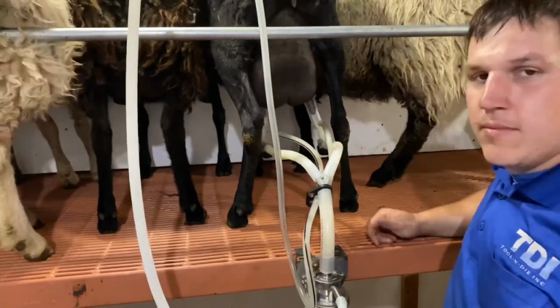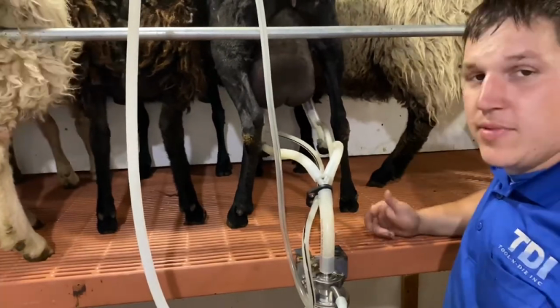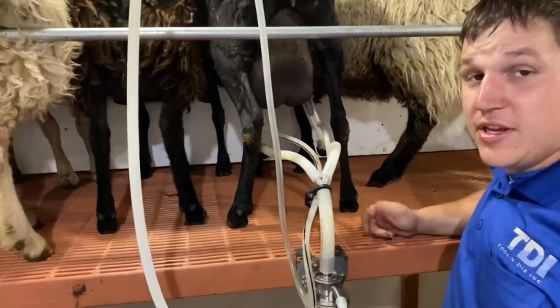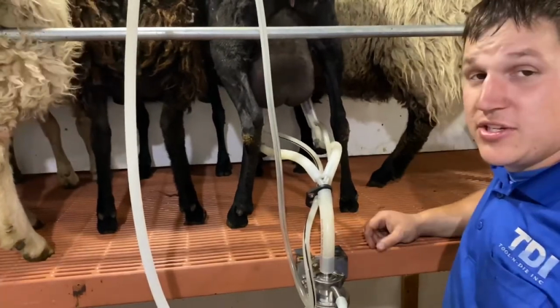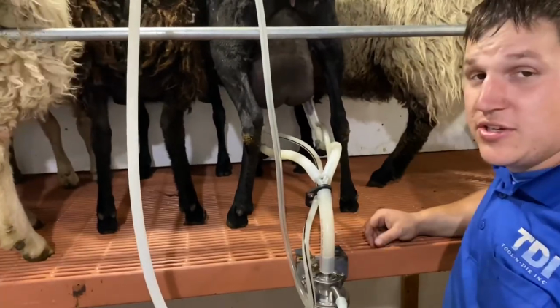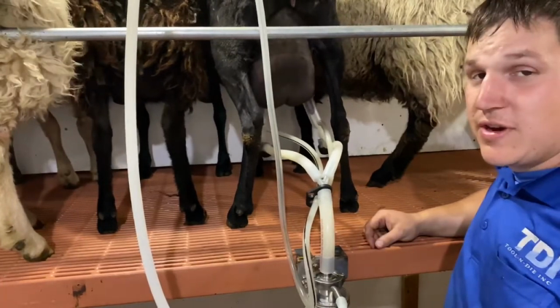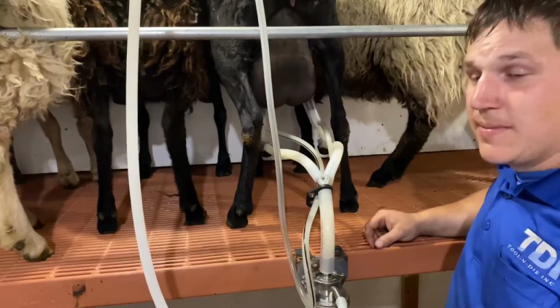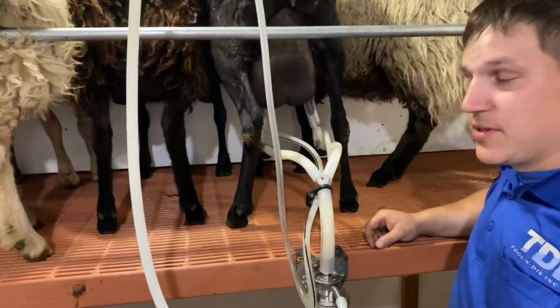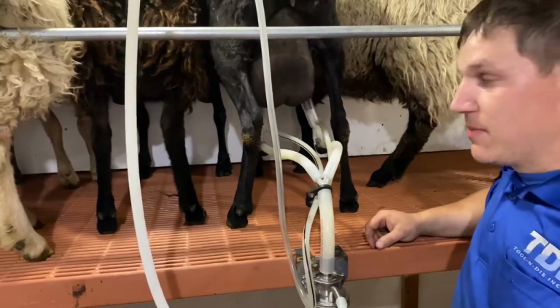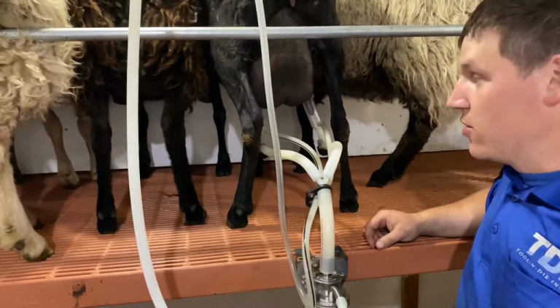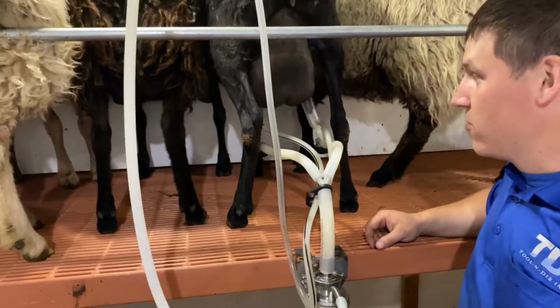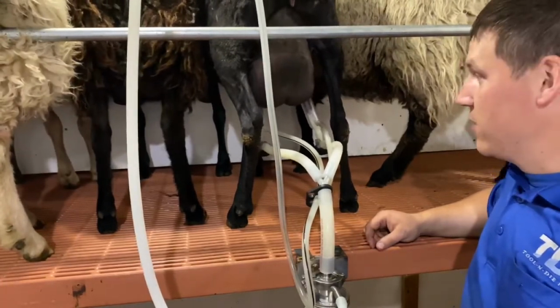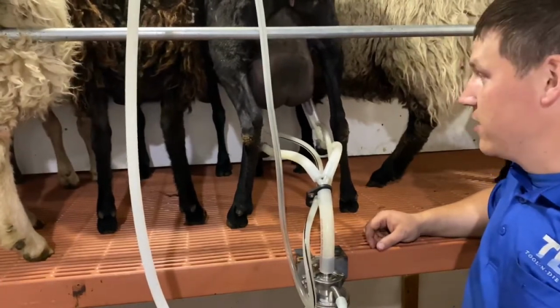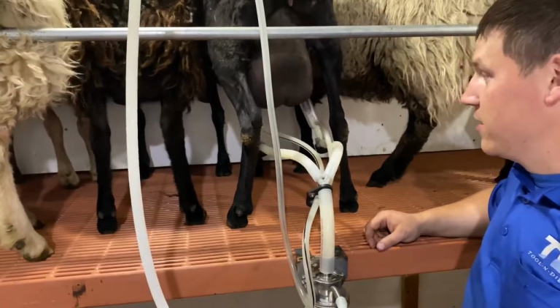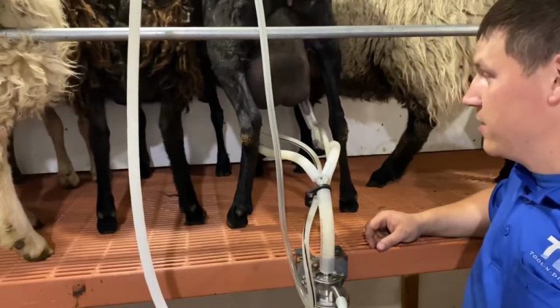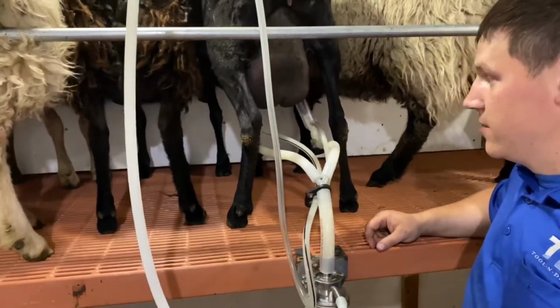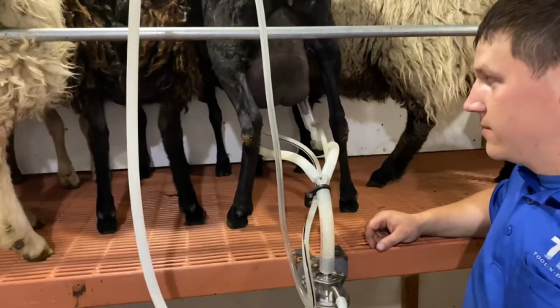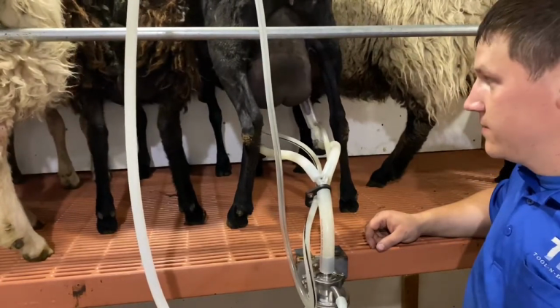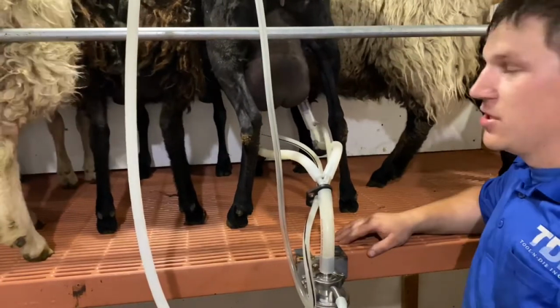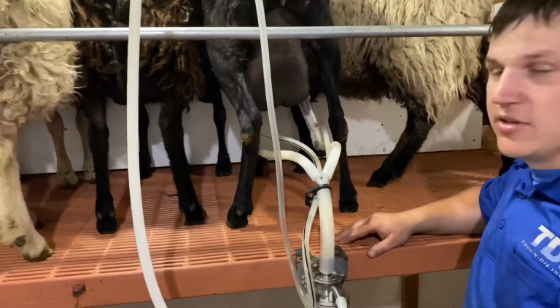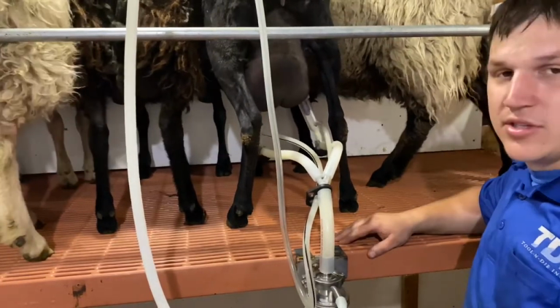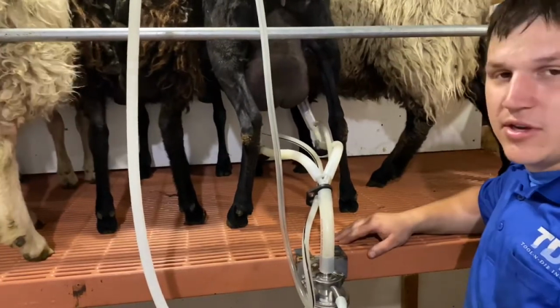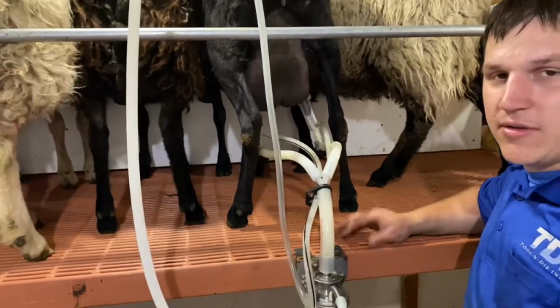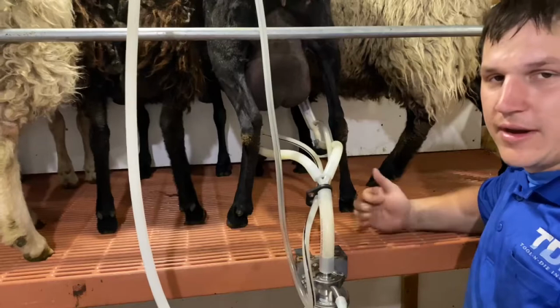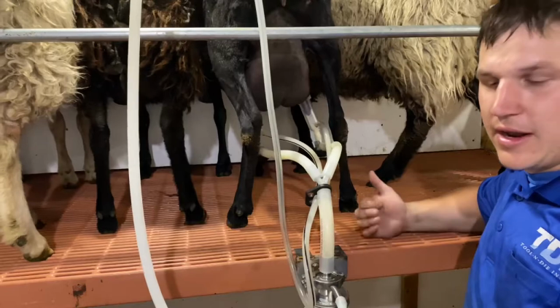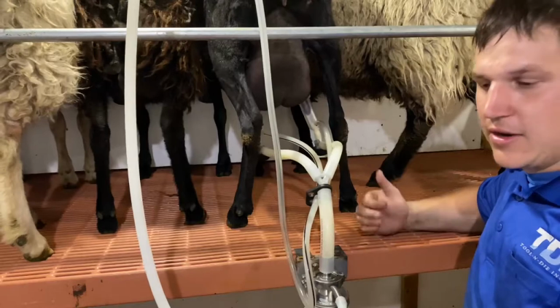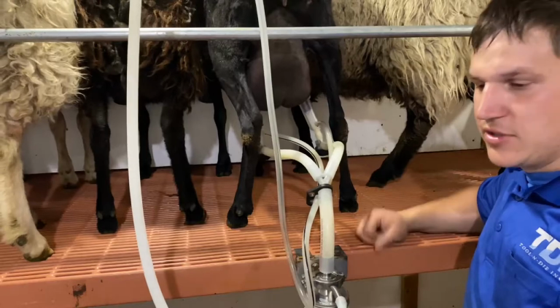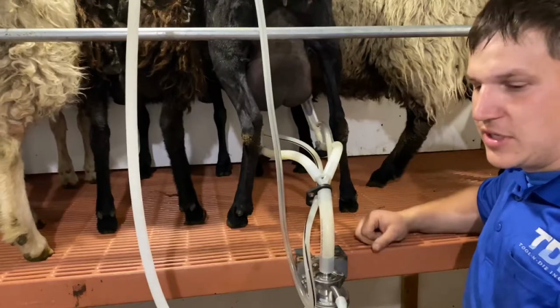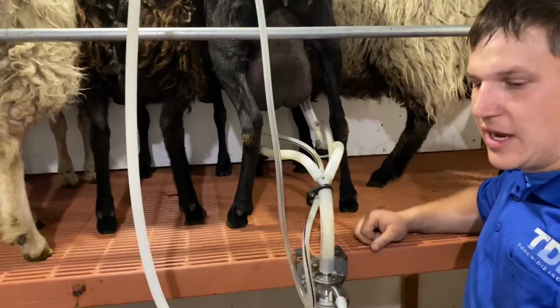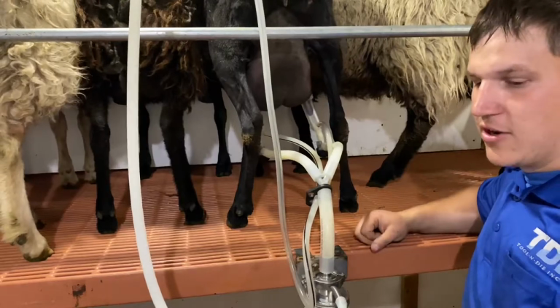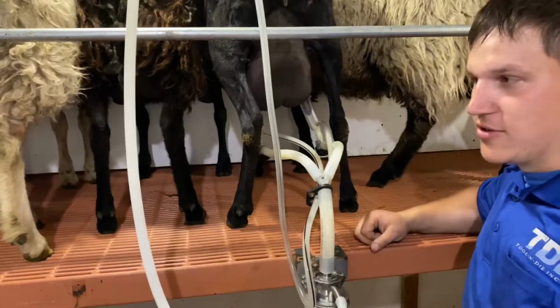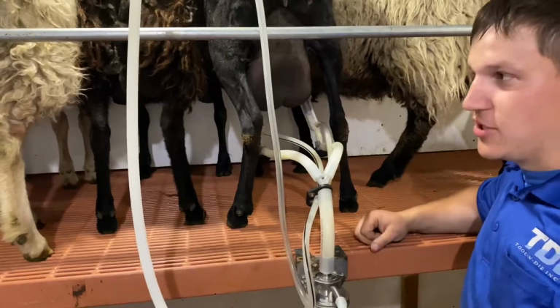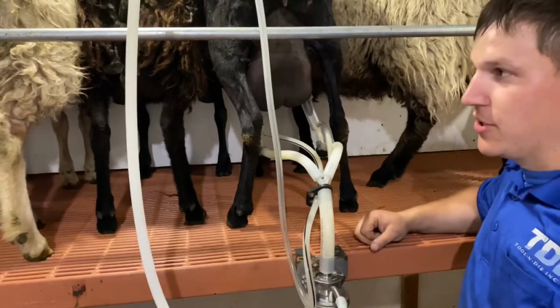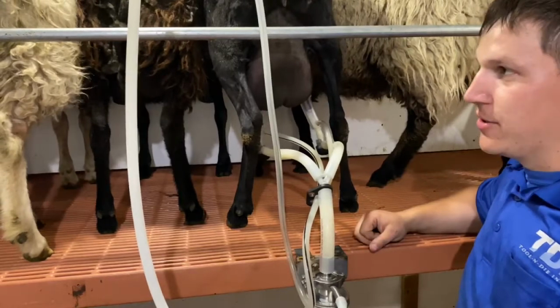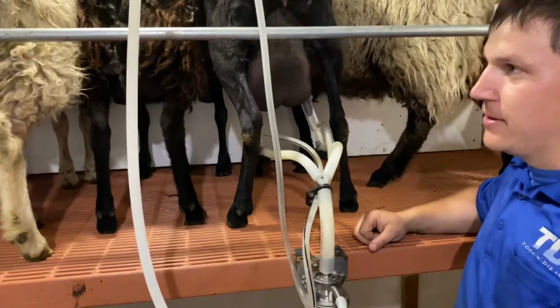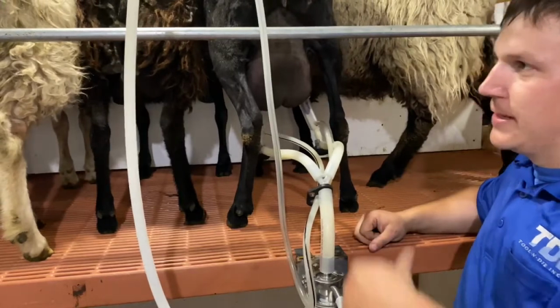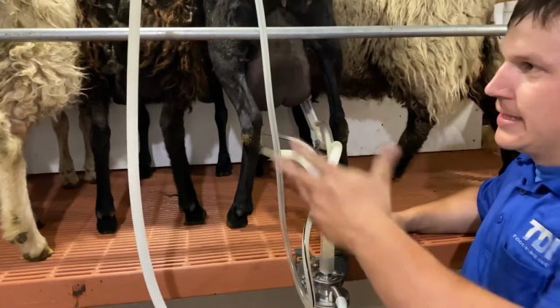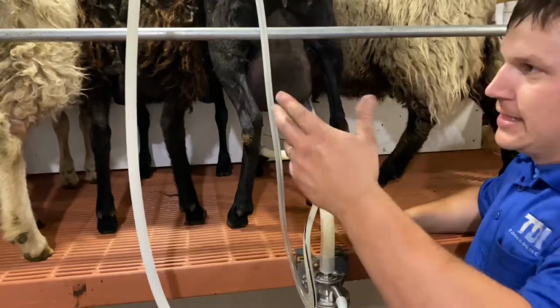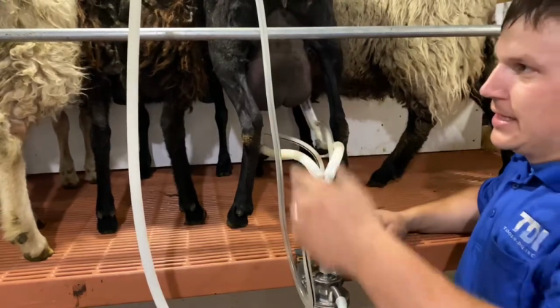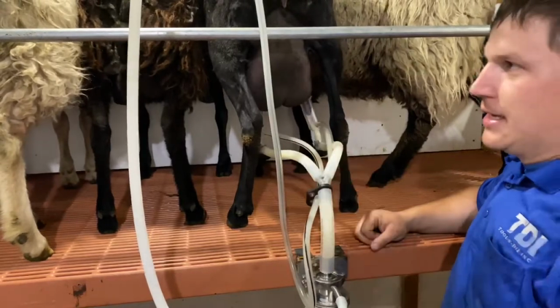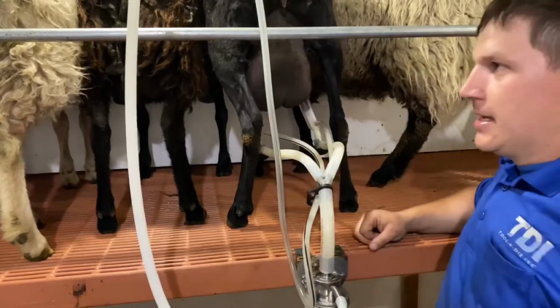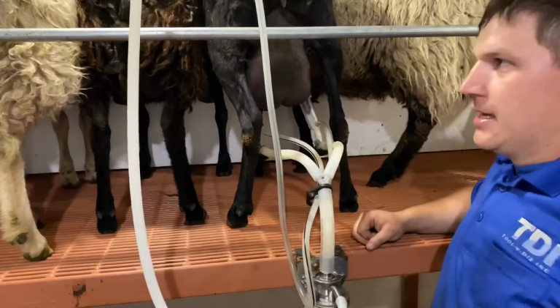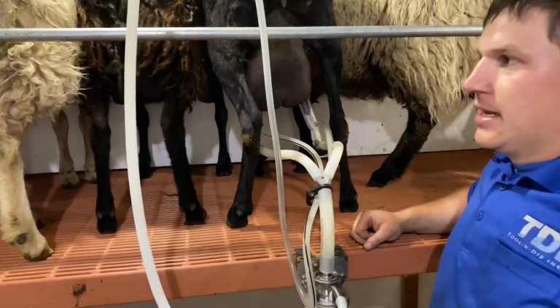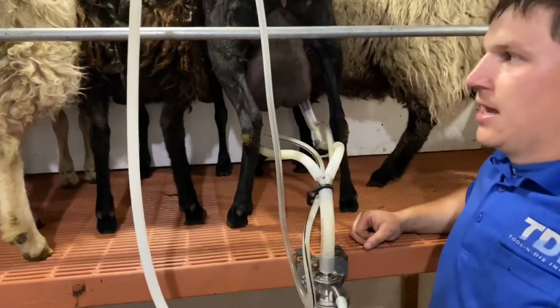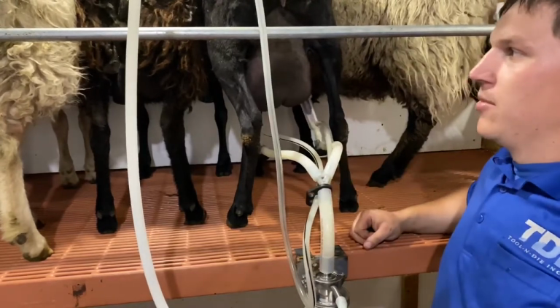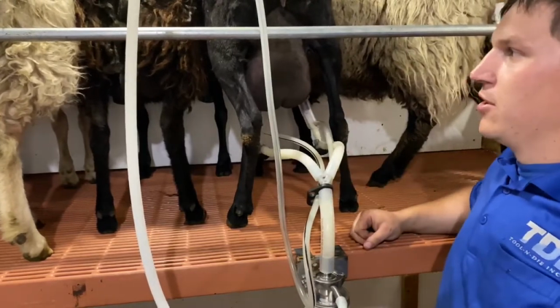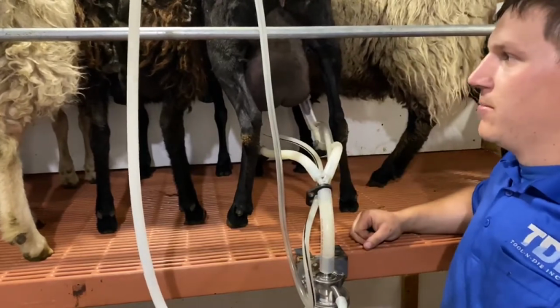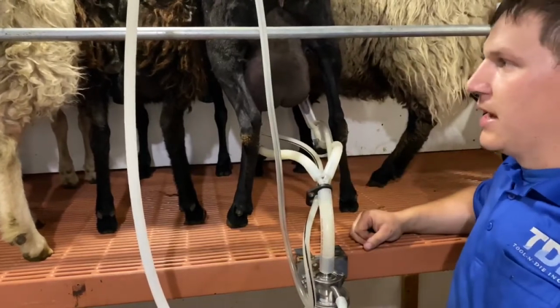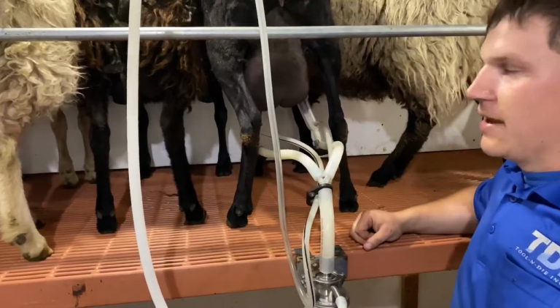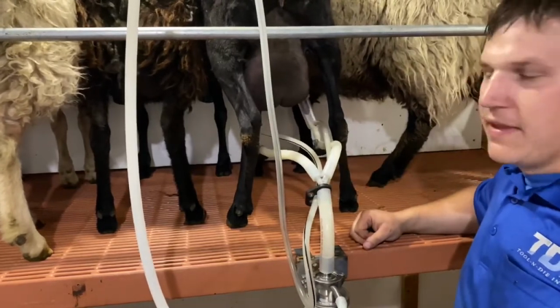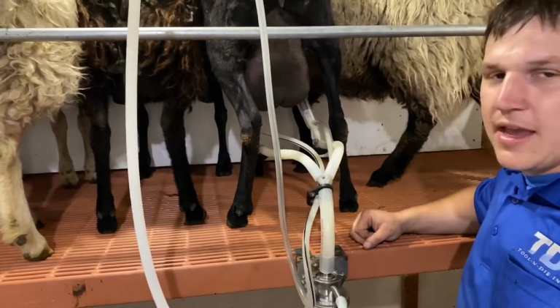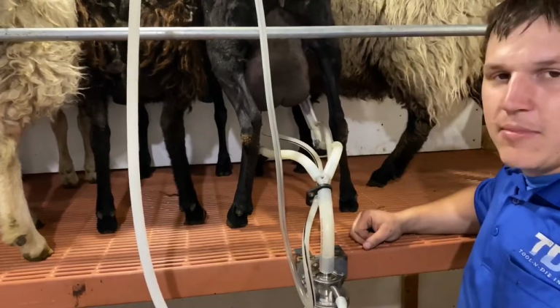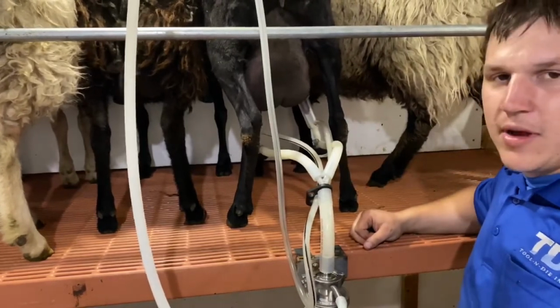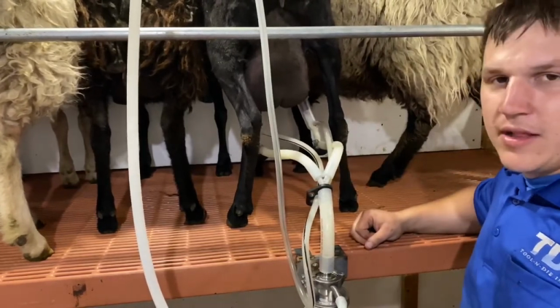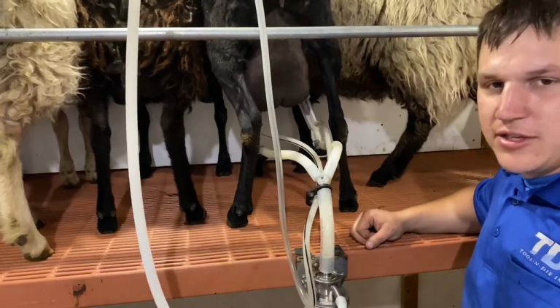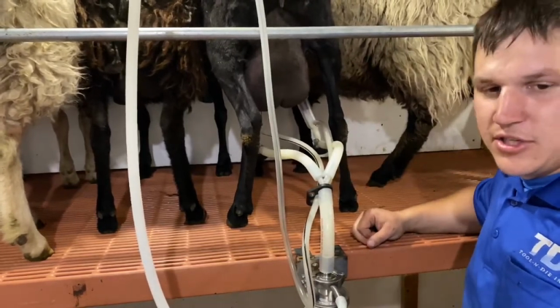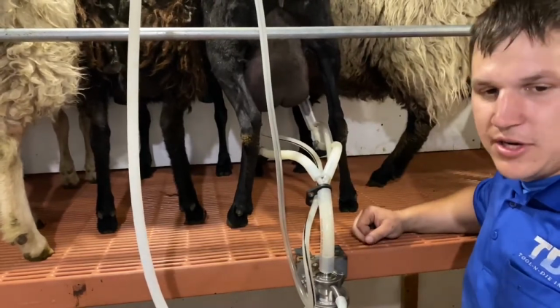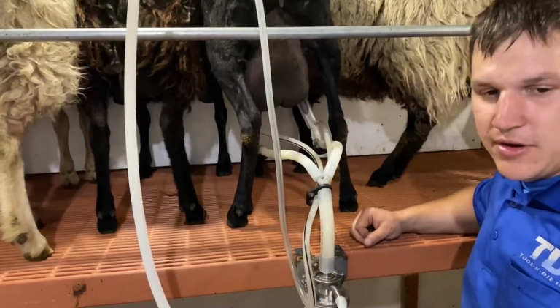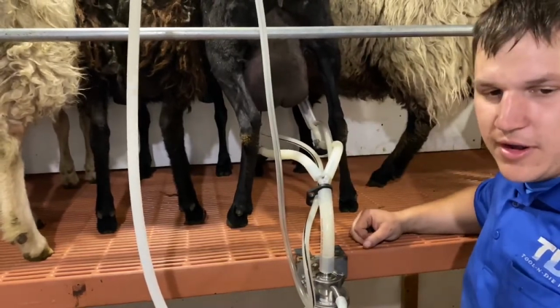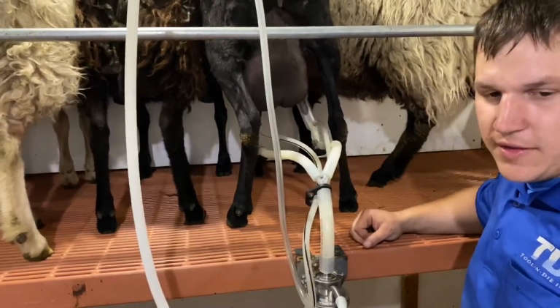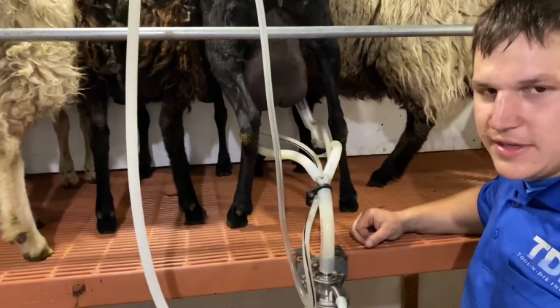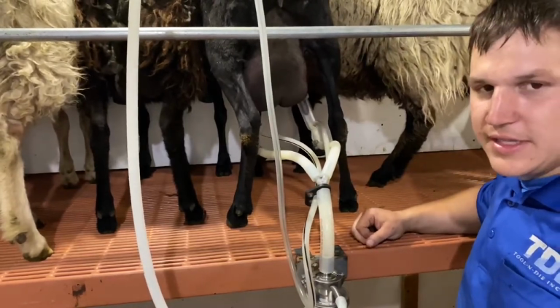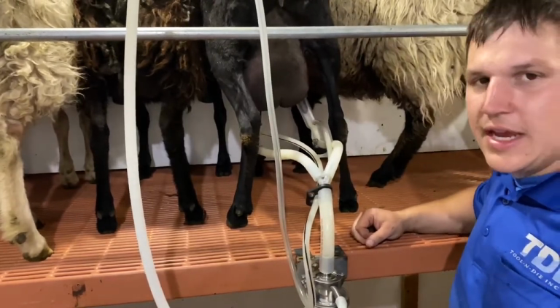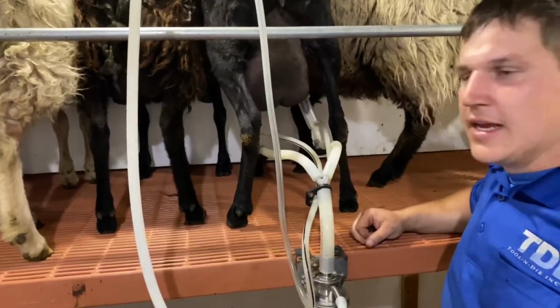She drops her milk really well. She looks good right now. Just got her sheared. I'm a little behind the eight ball on shearing all these guys.